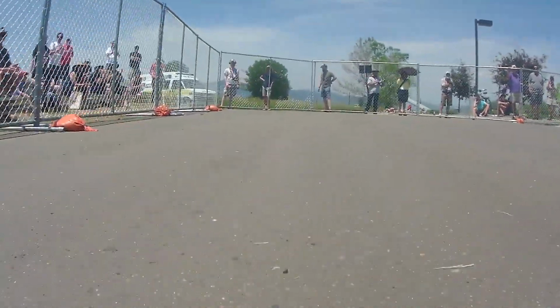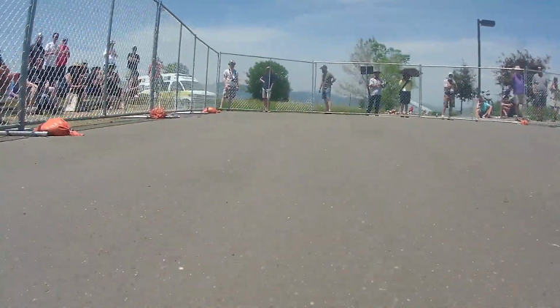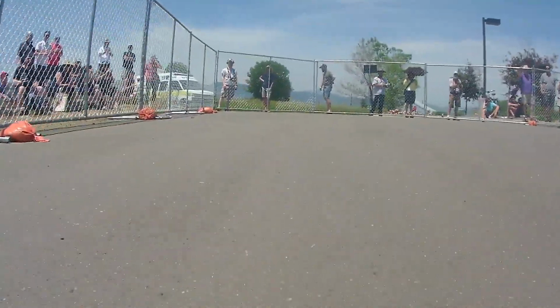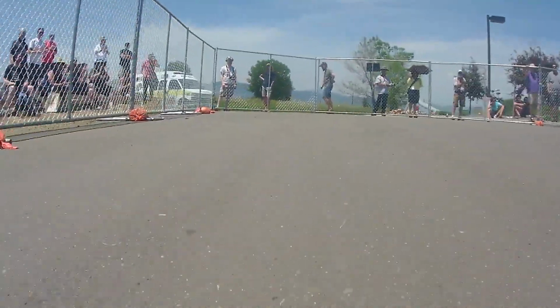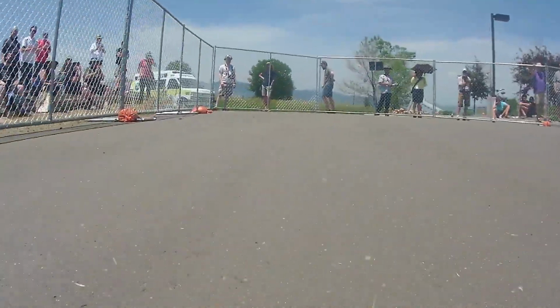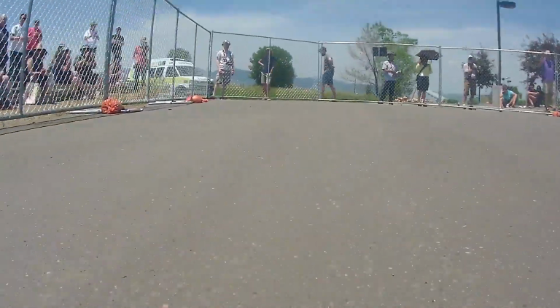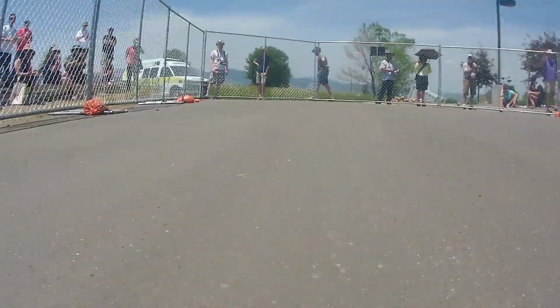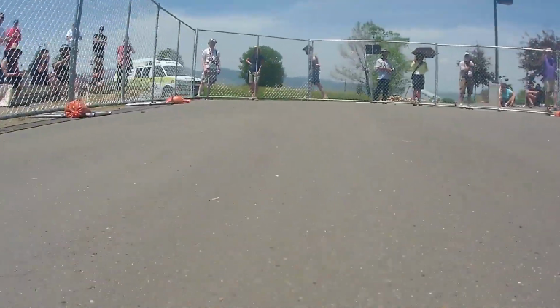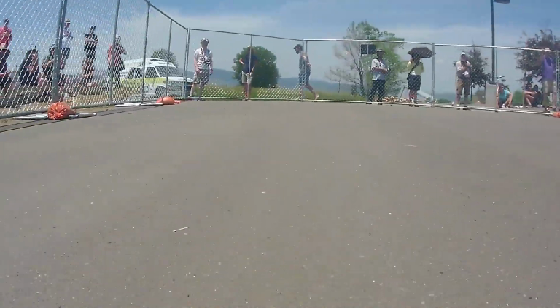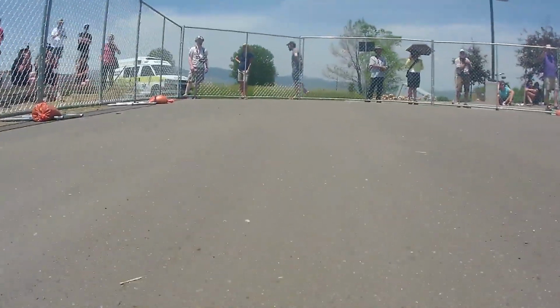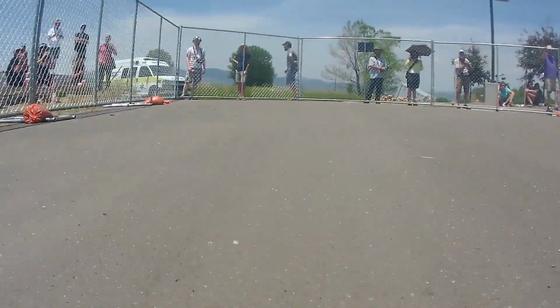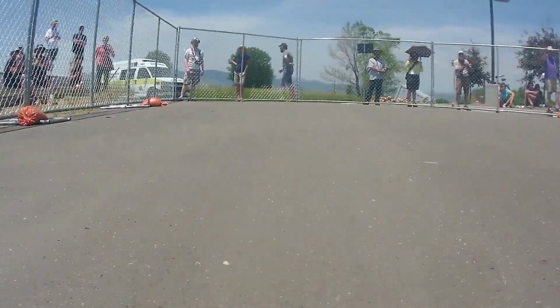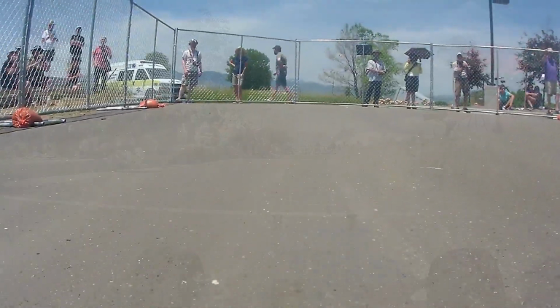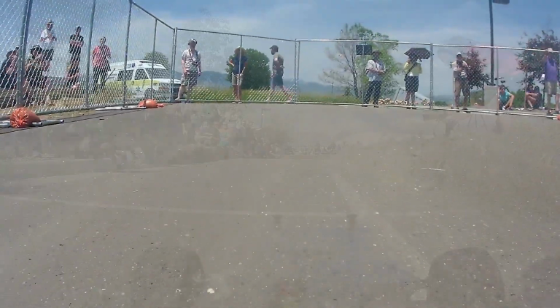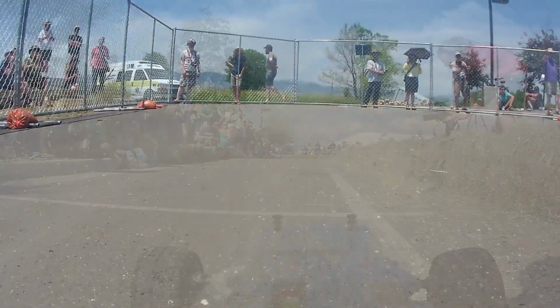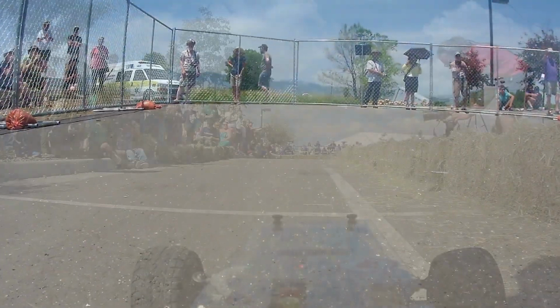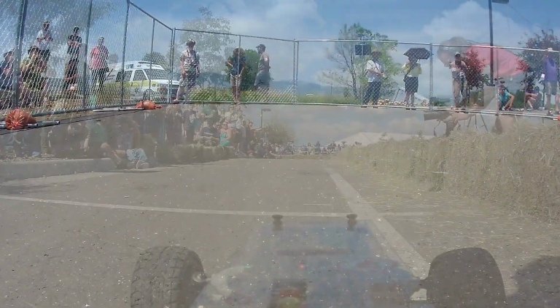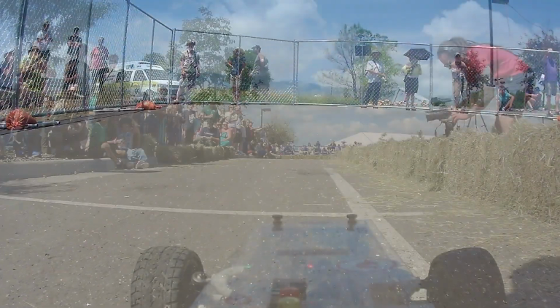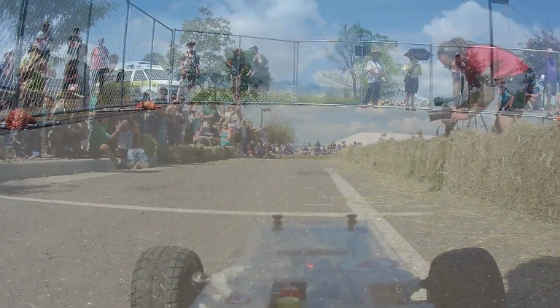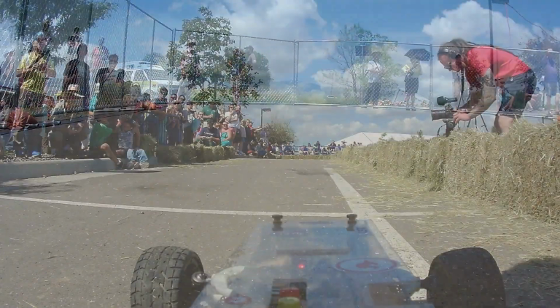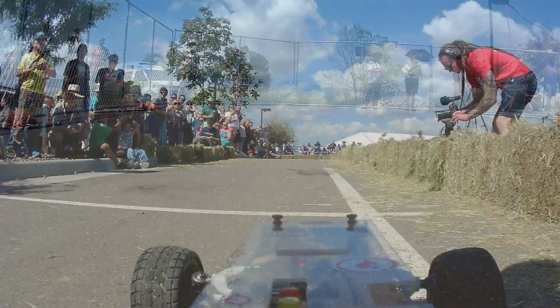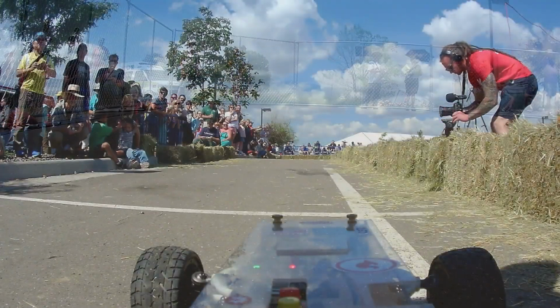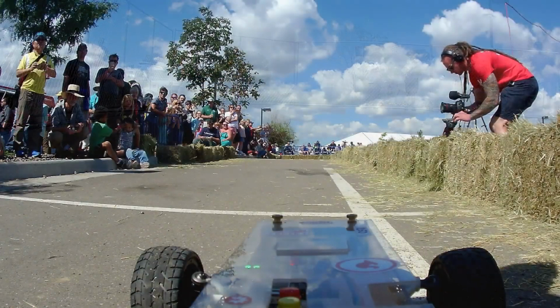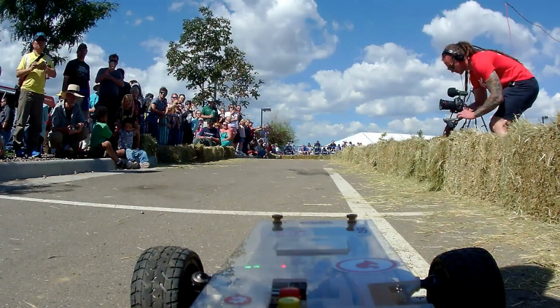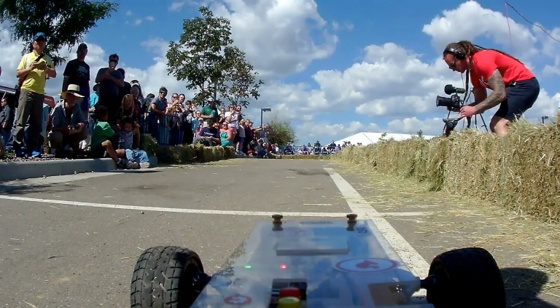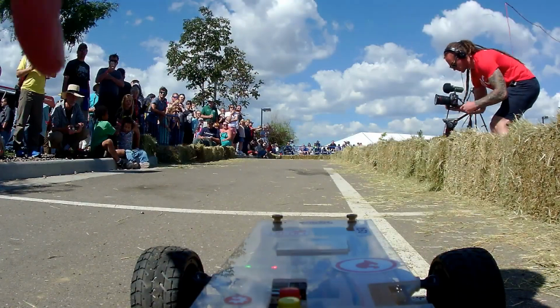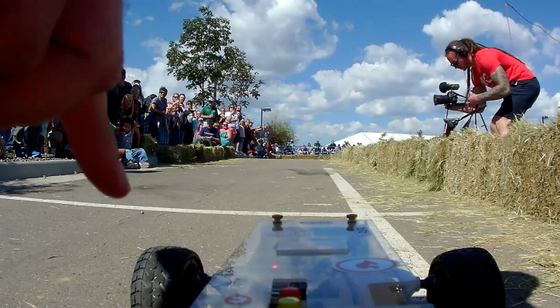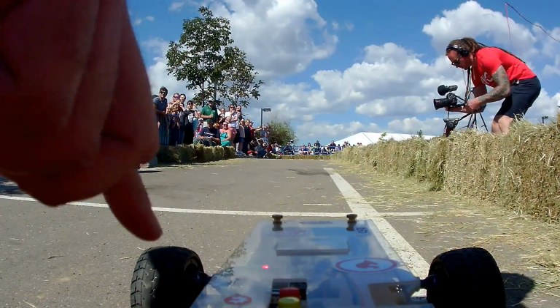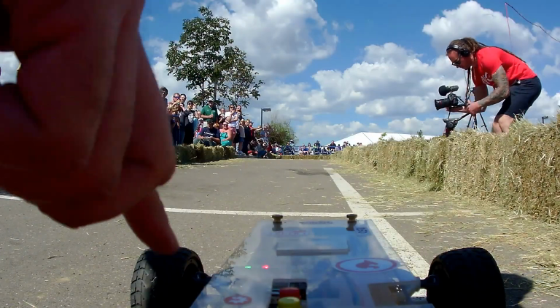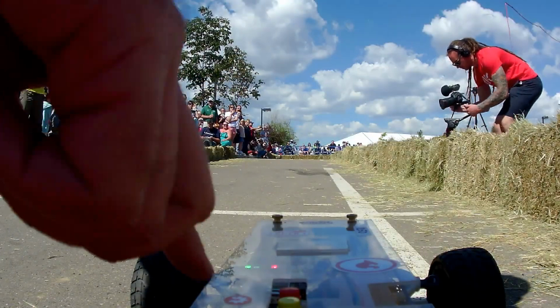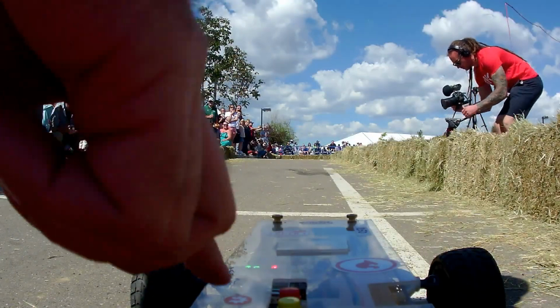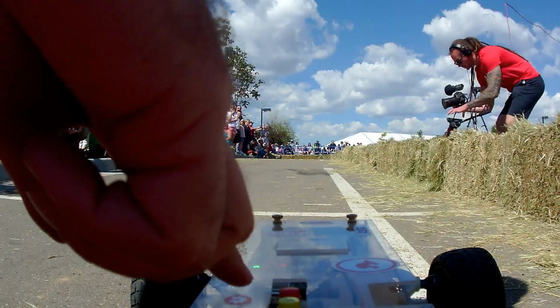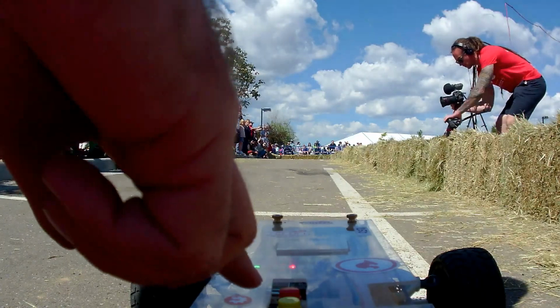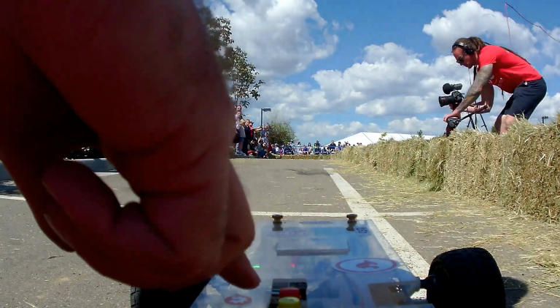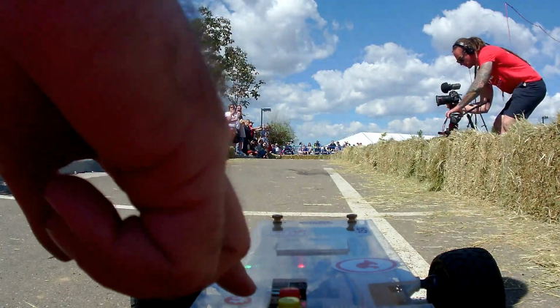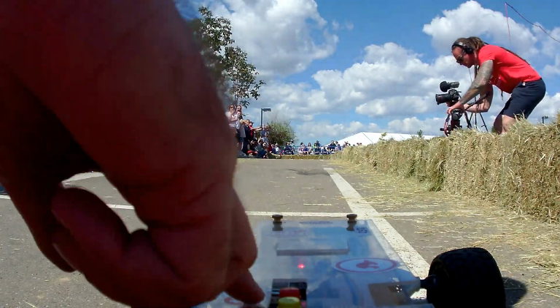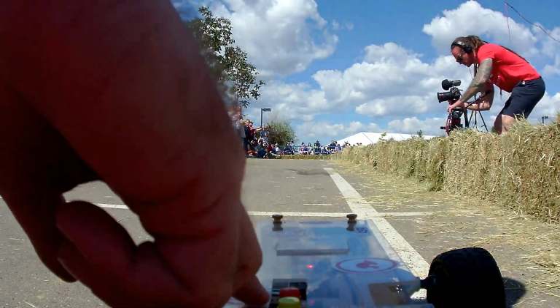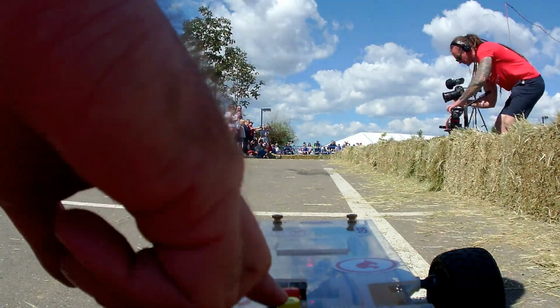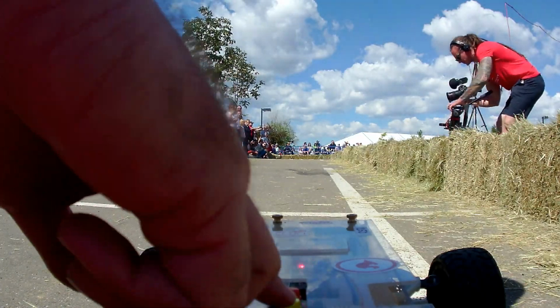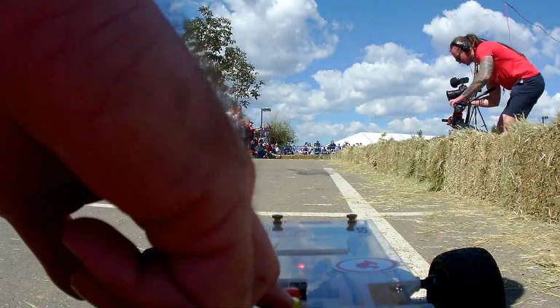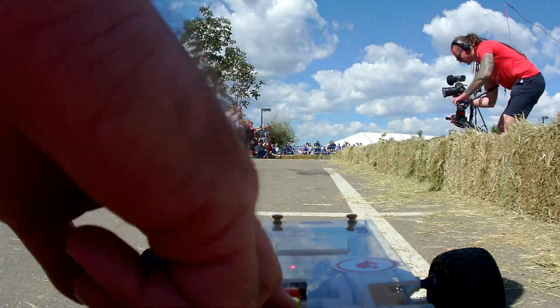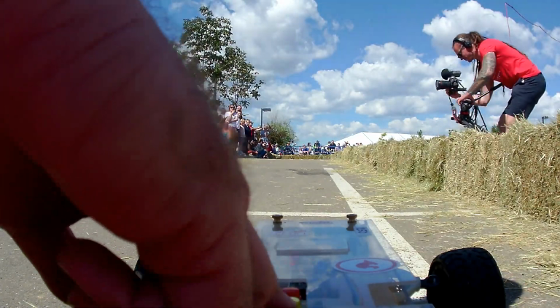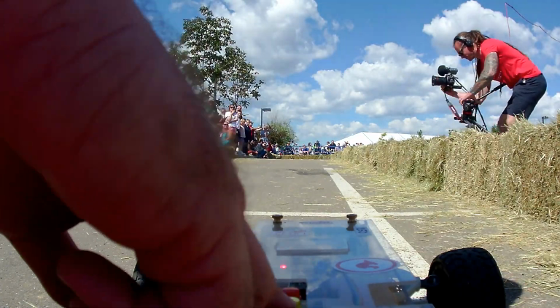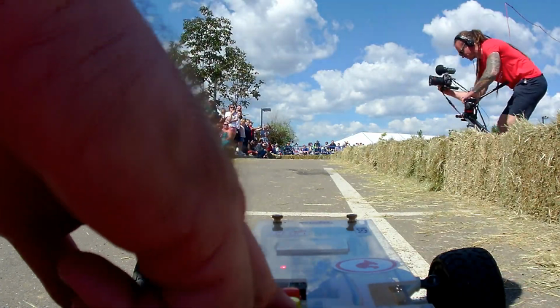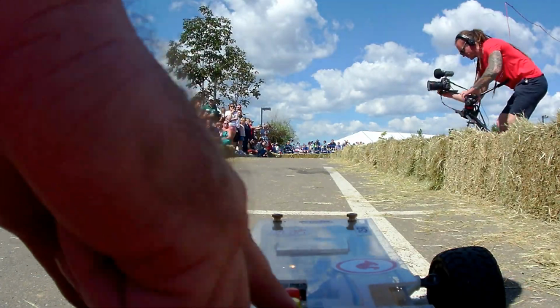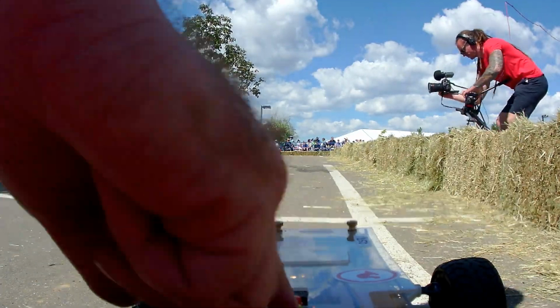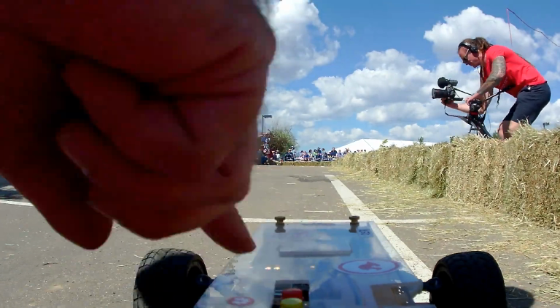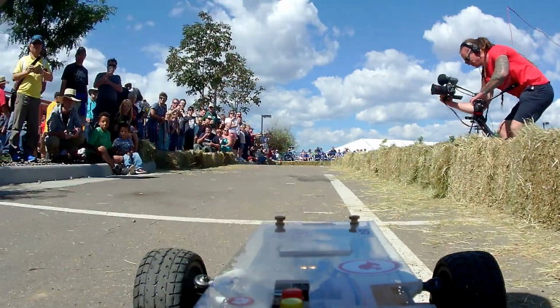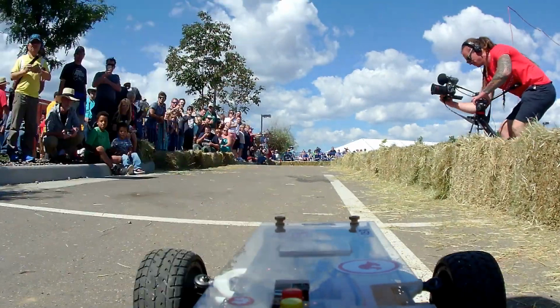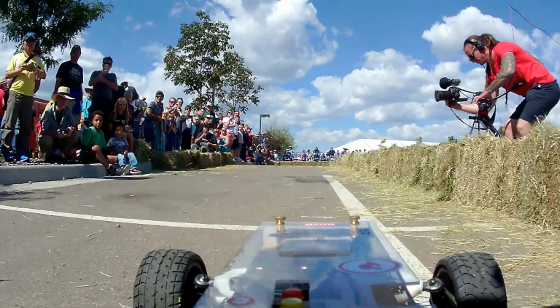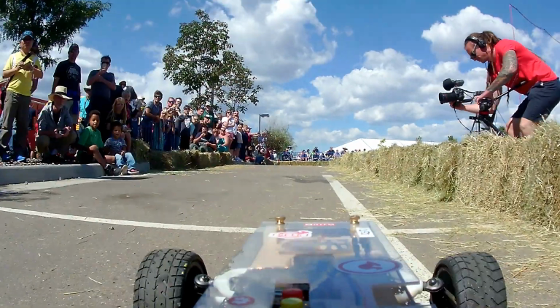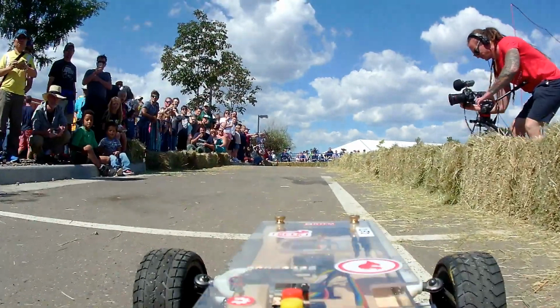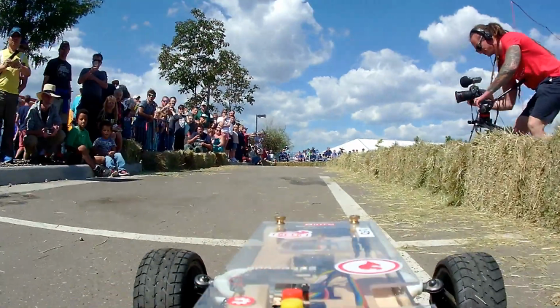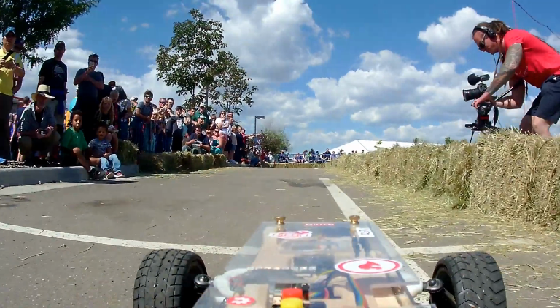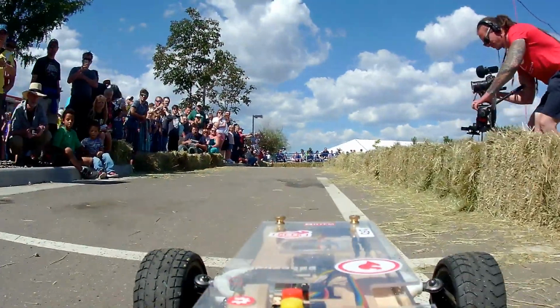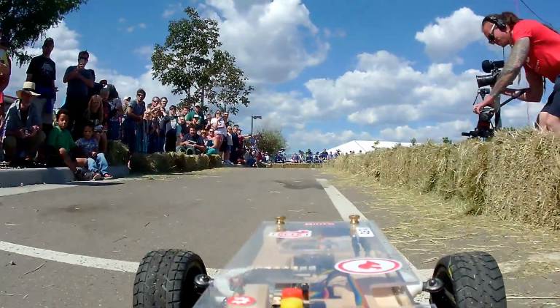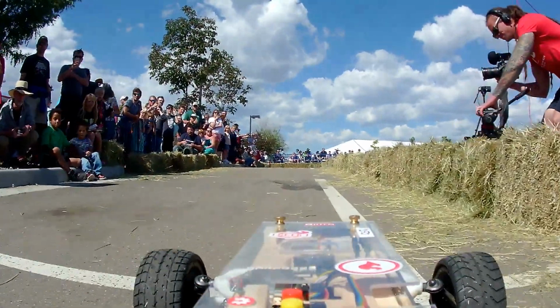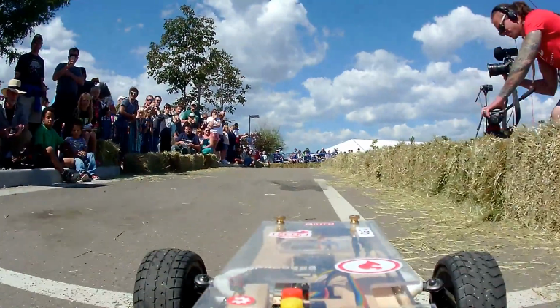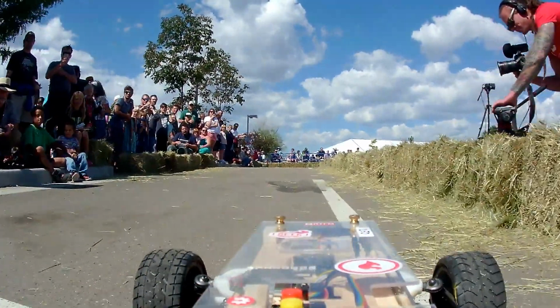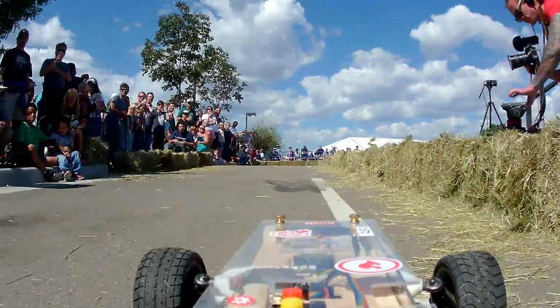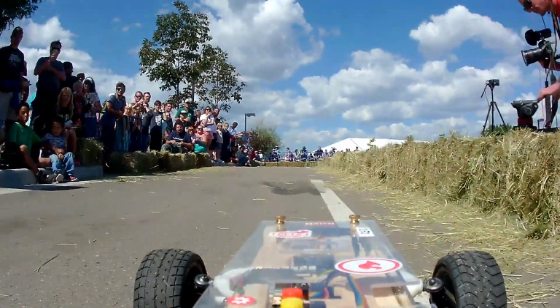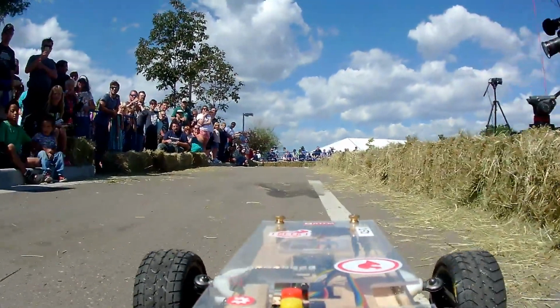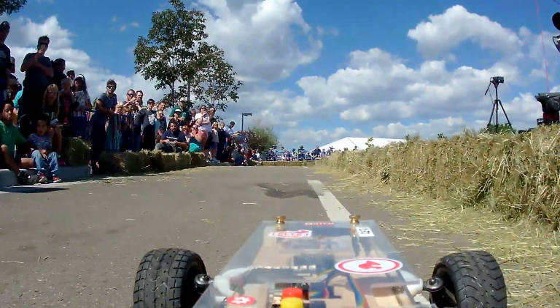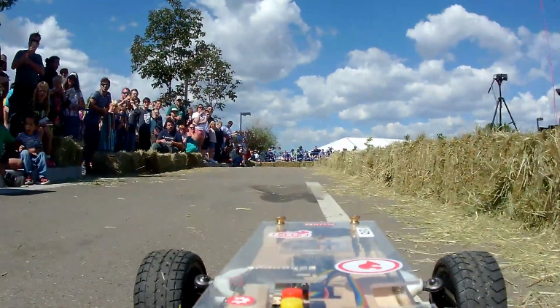On your mark, get set, competitor one, go!